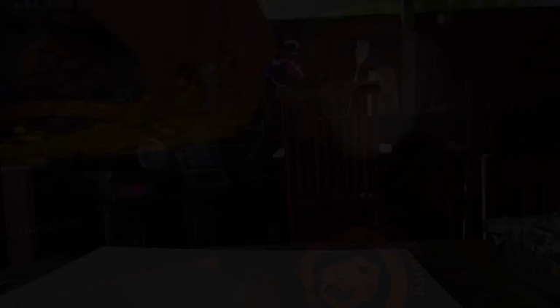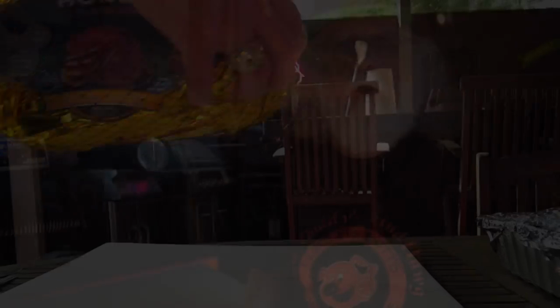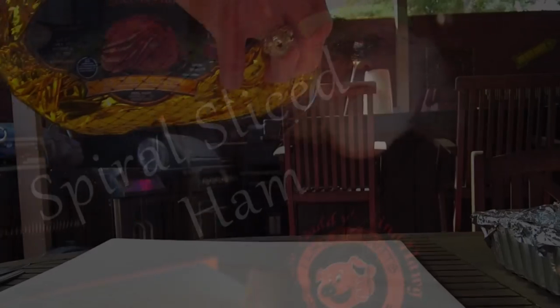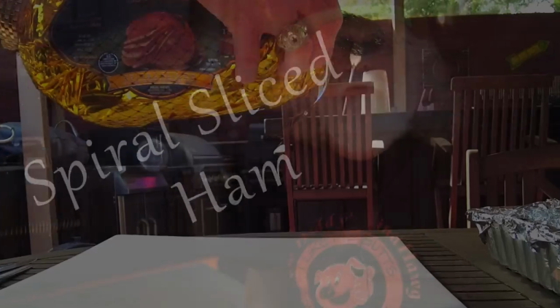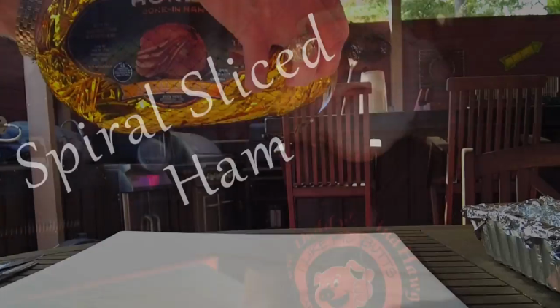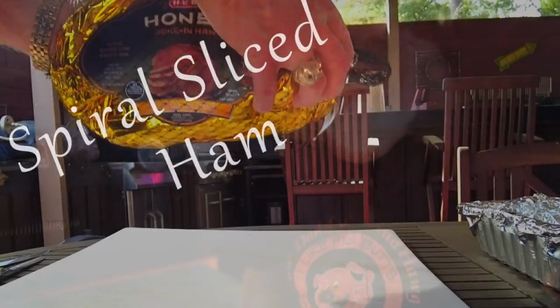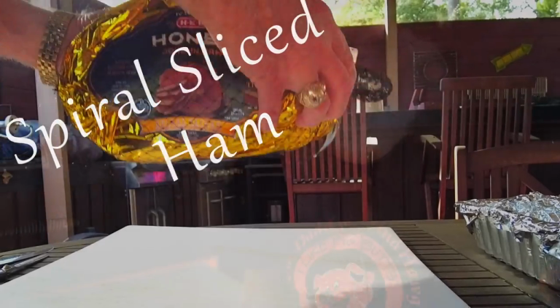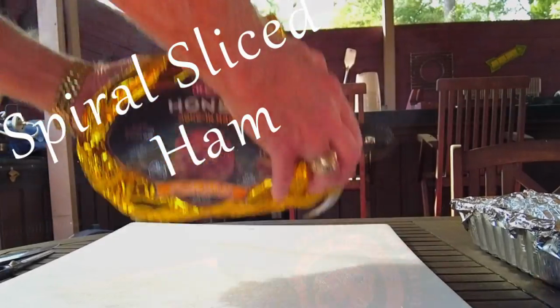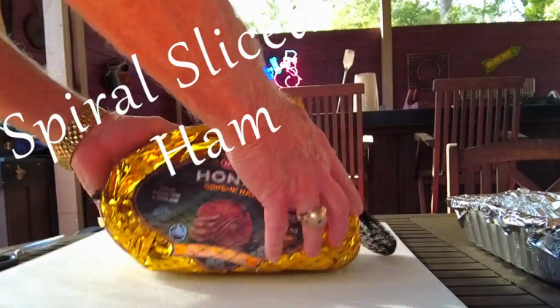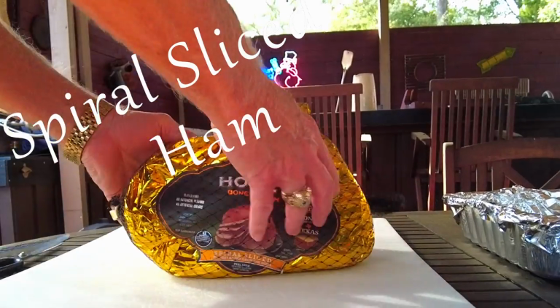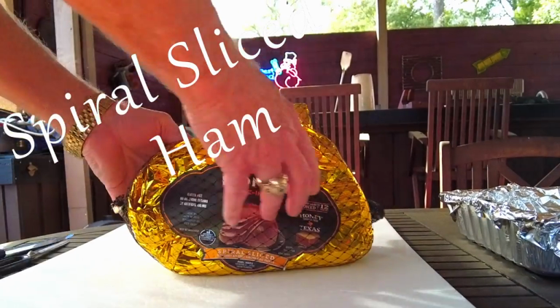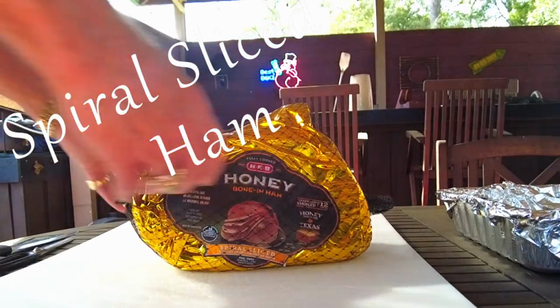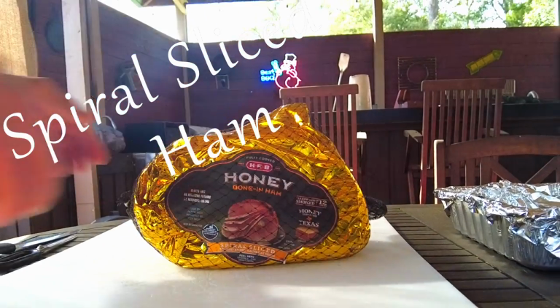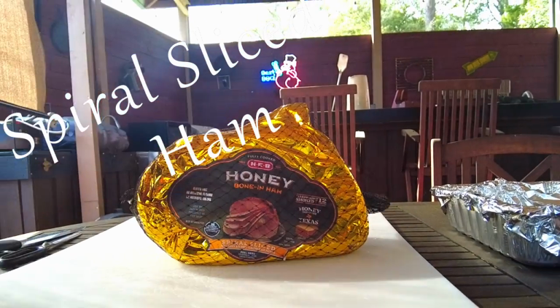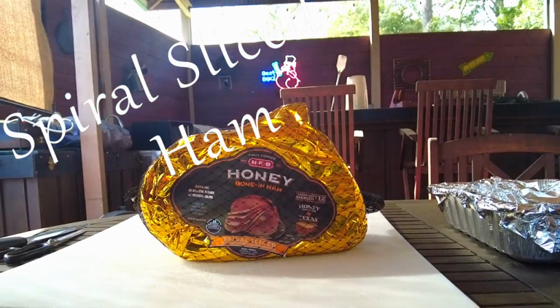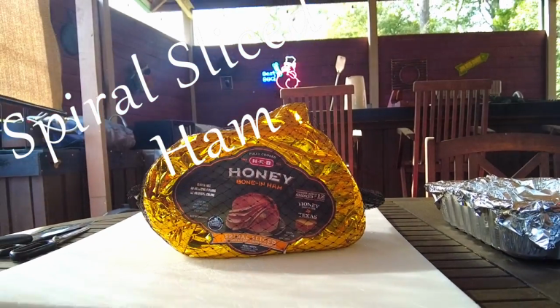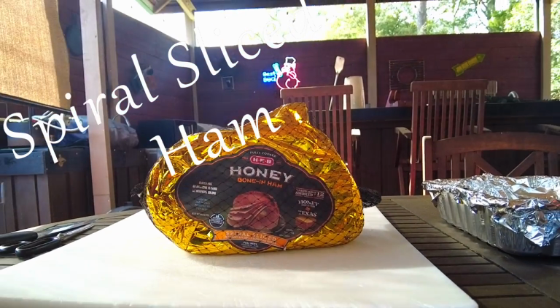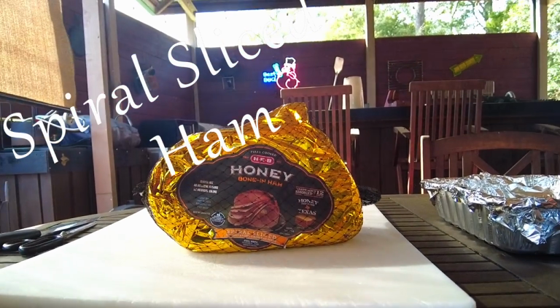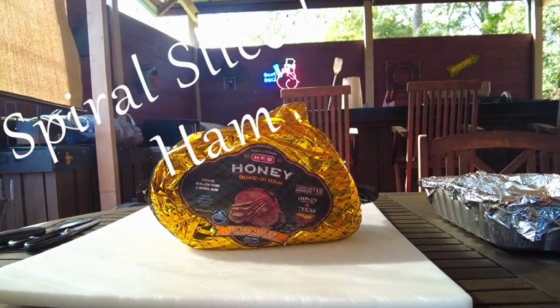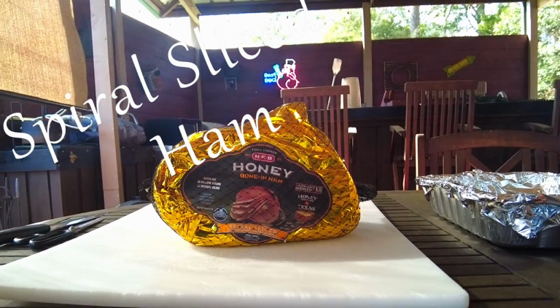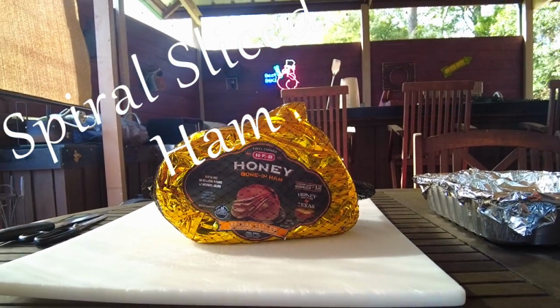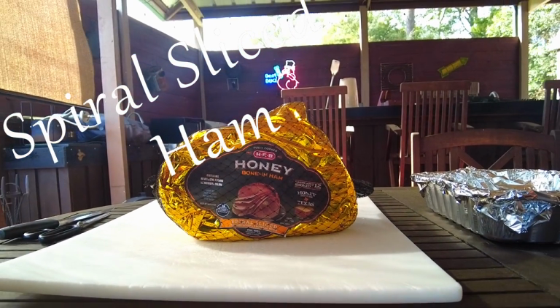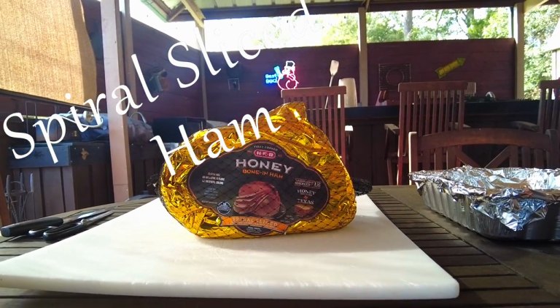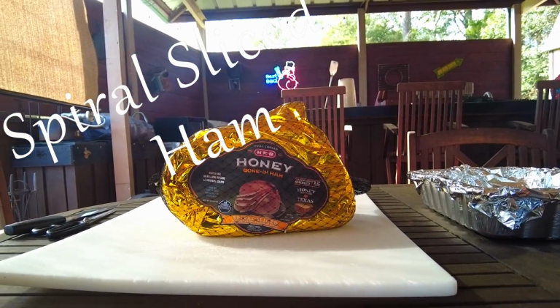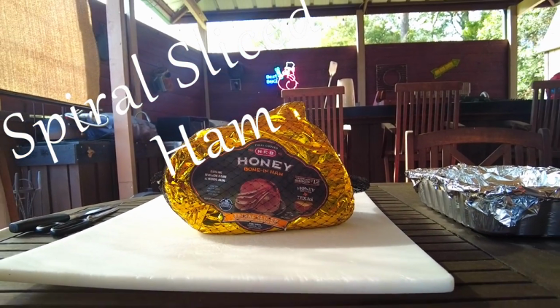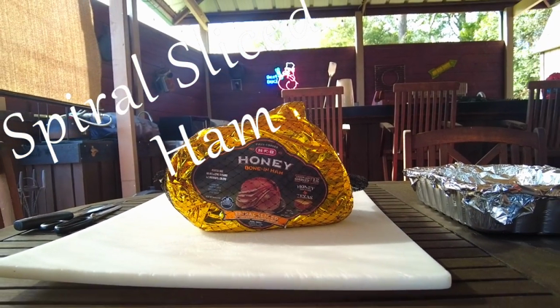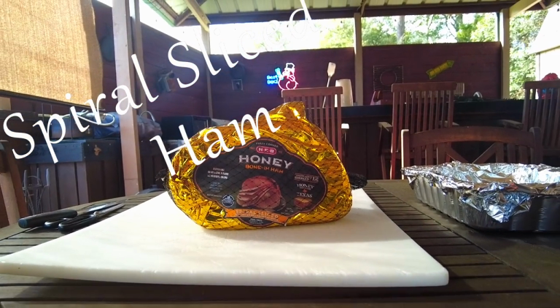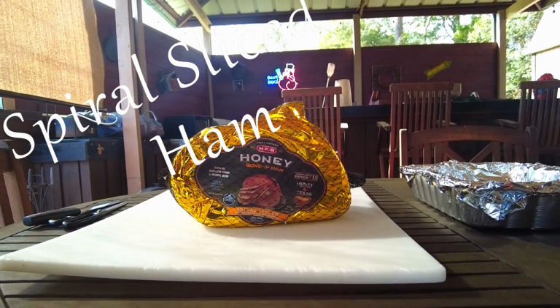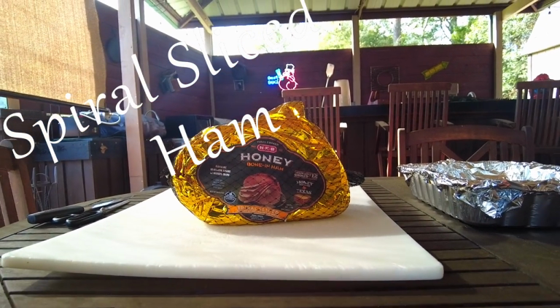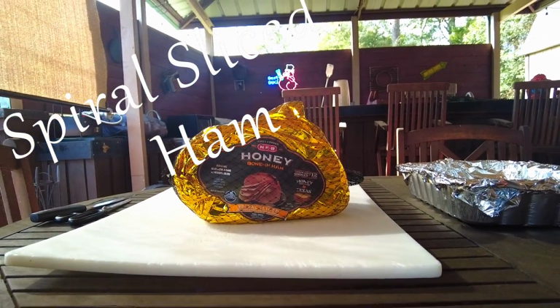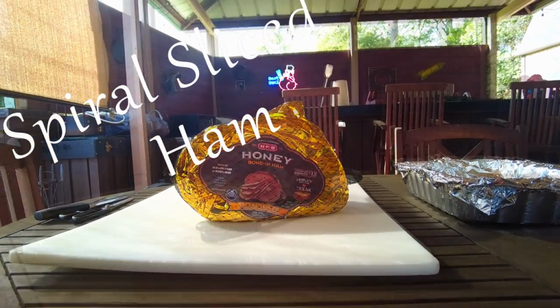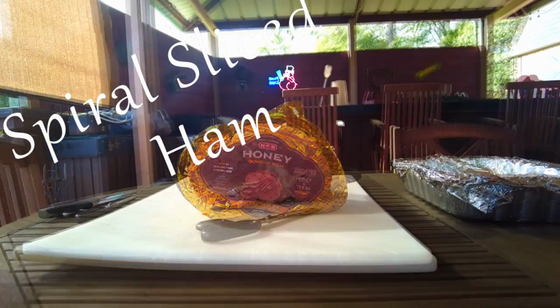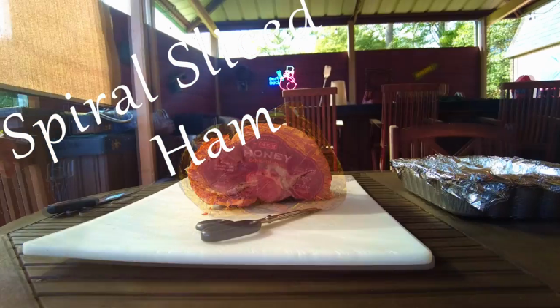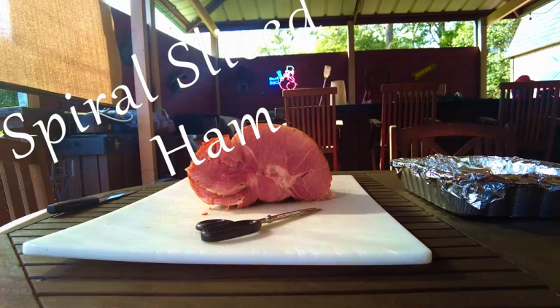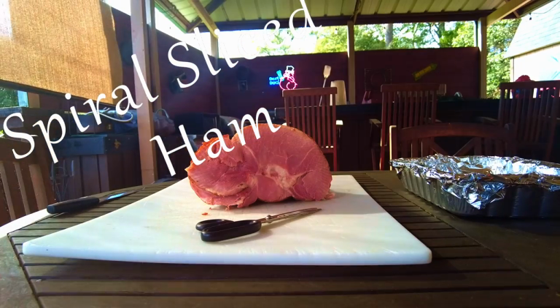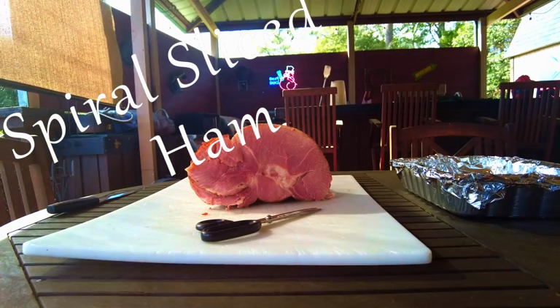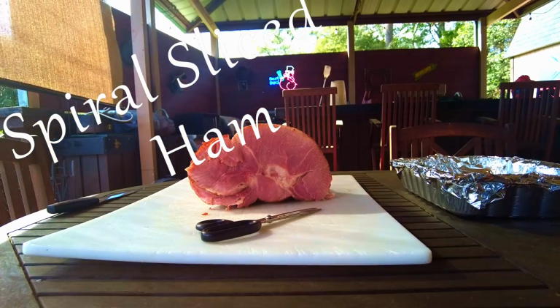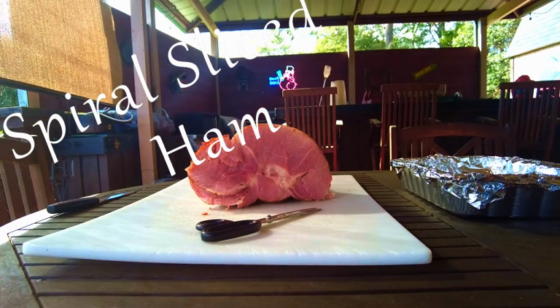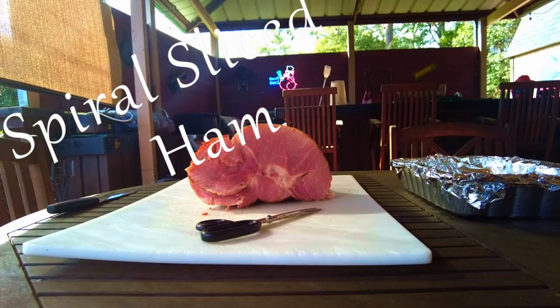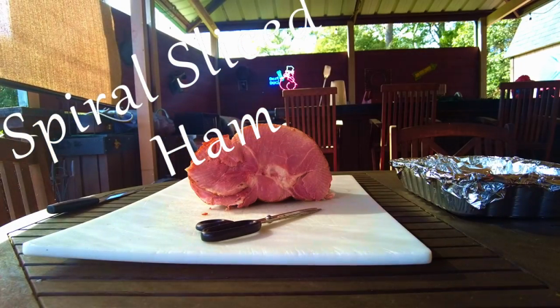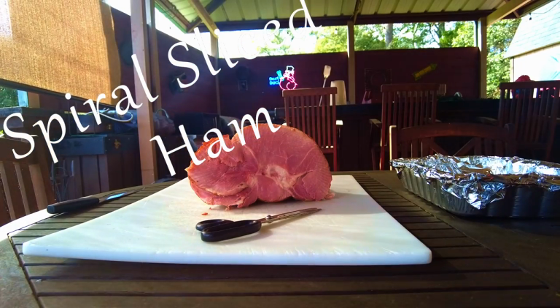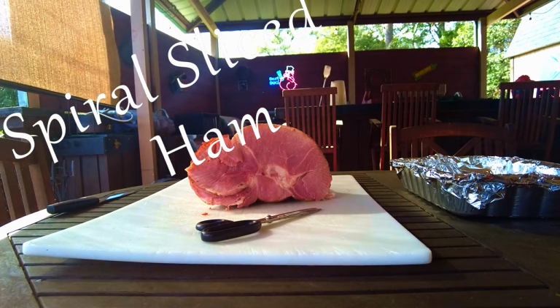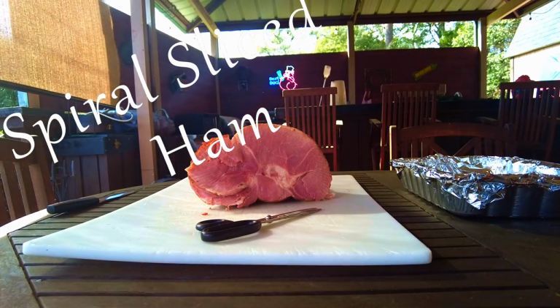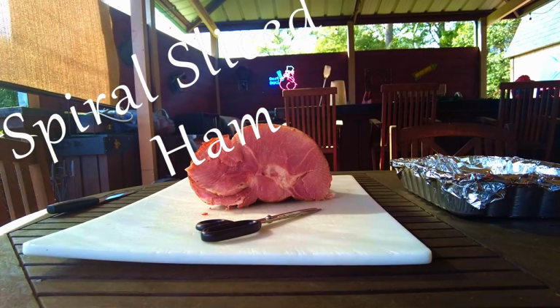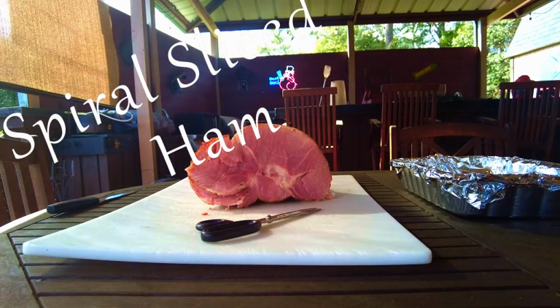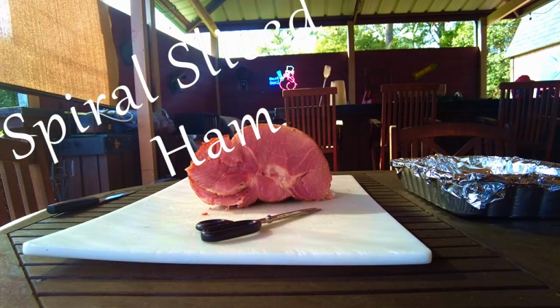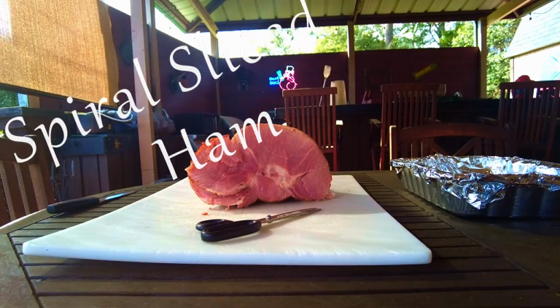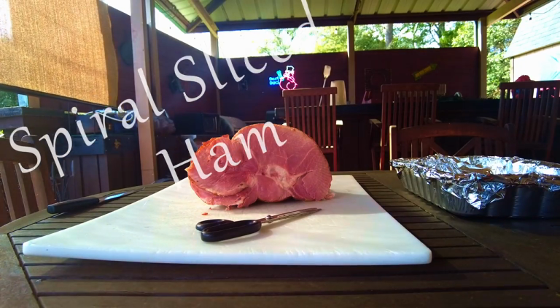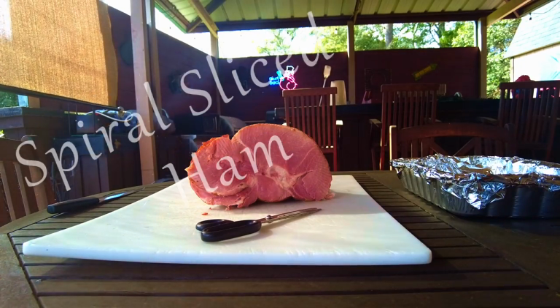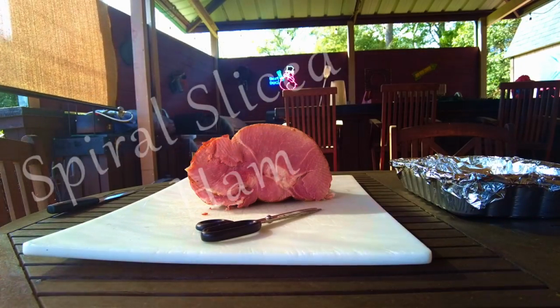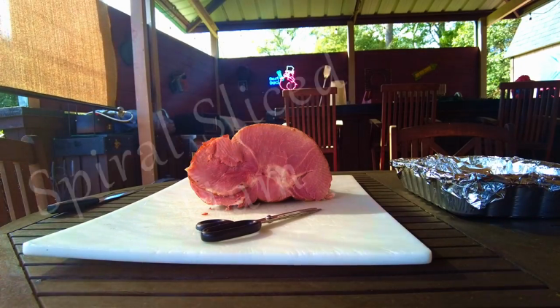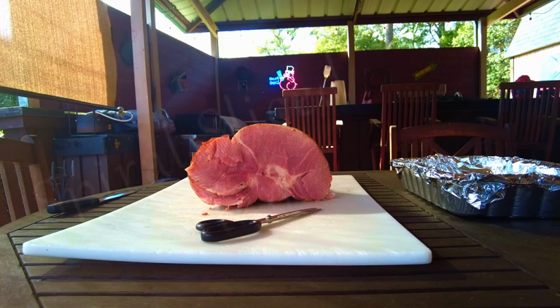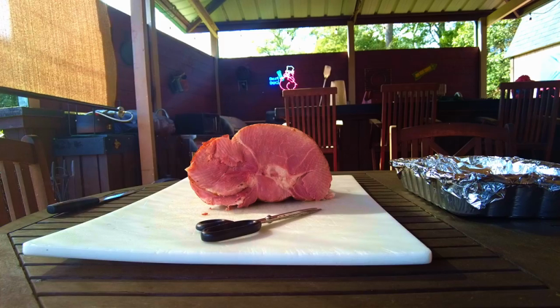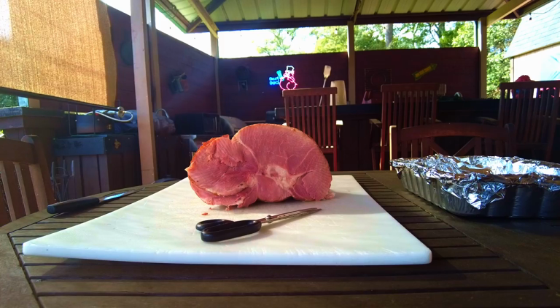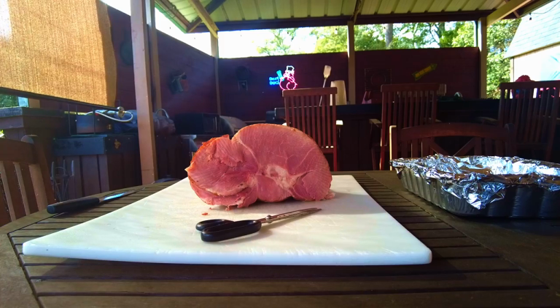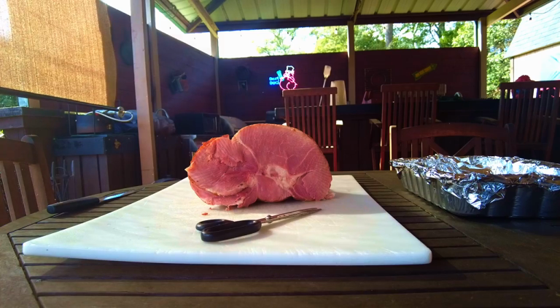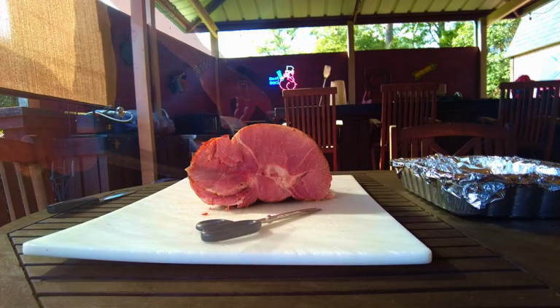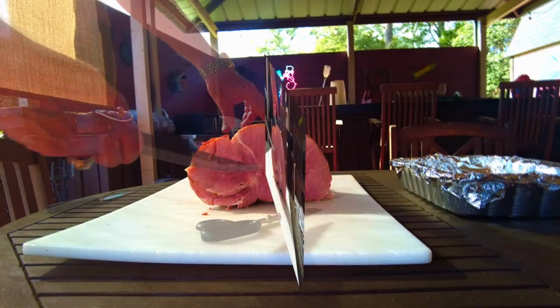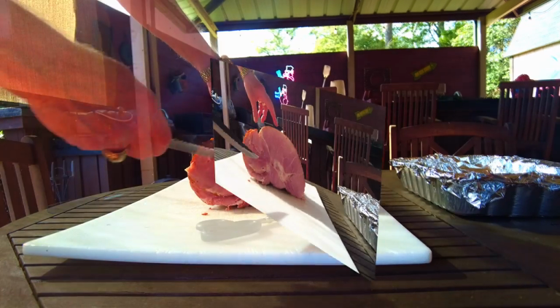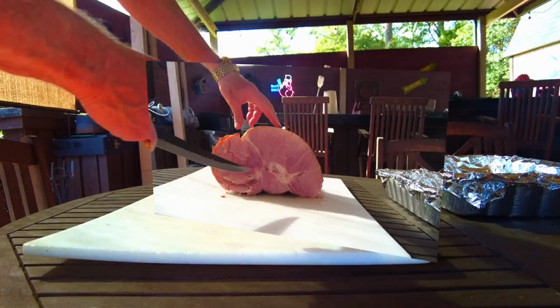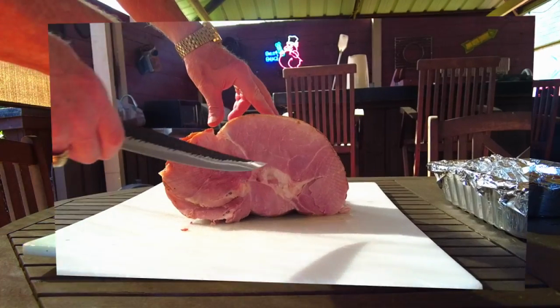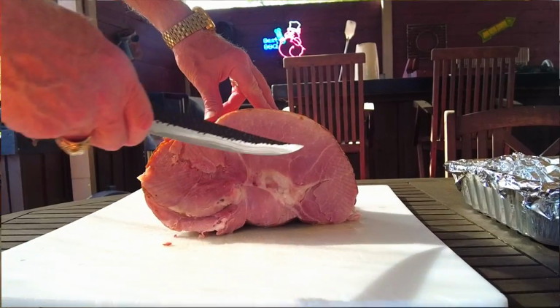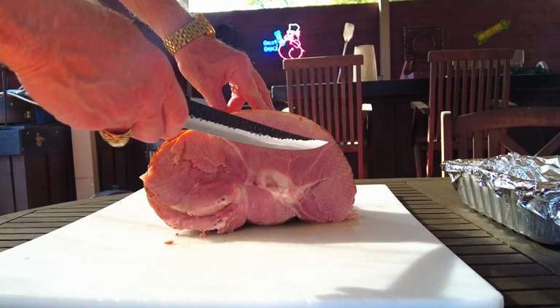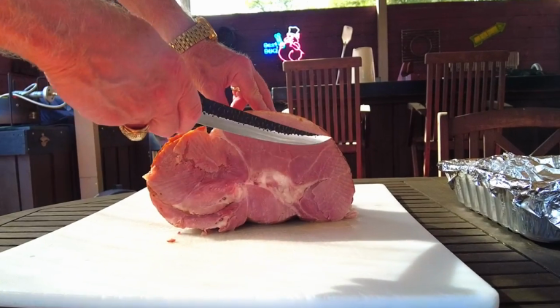Carving your spiral slice ham is quick and easy. It's a better way to serve your ham. This can also make you the holiday hero.